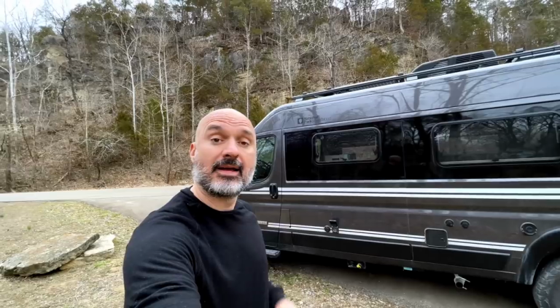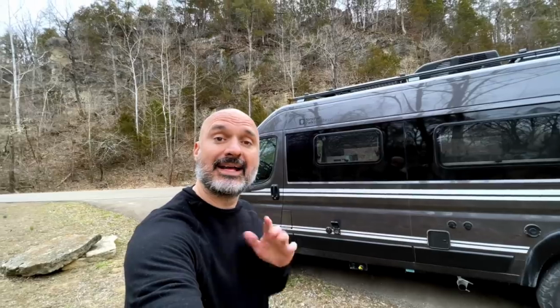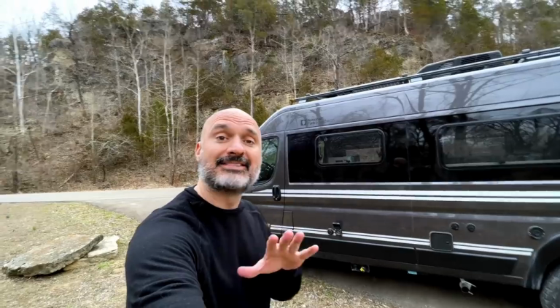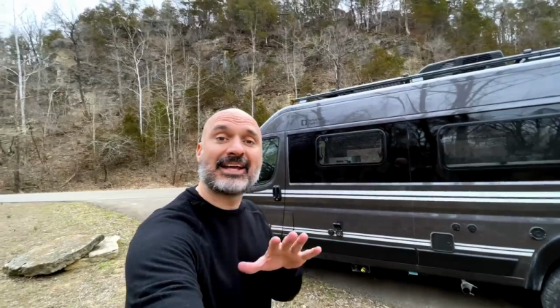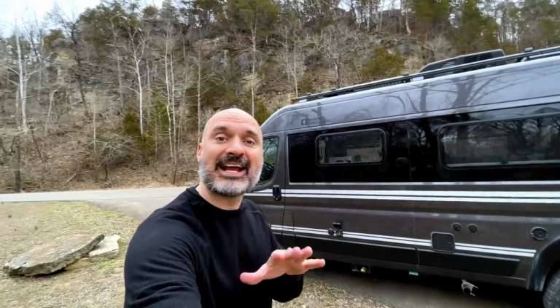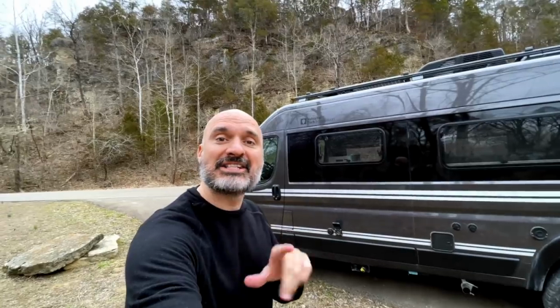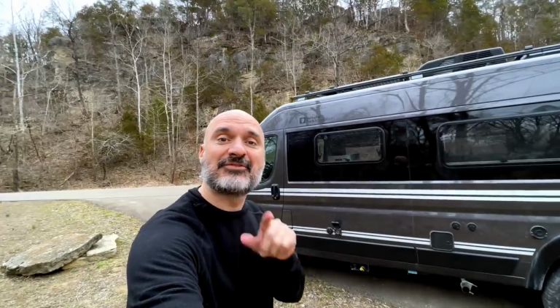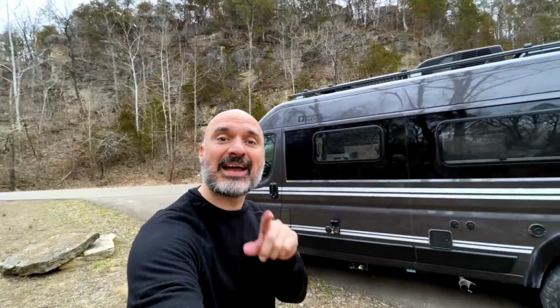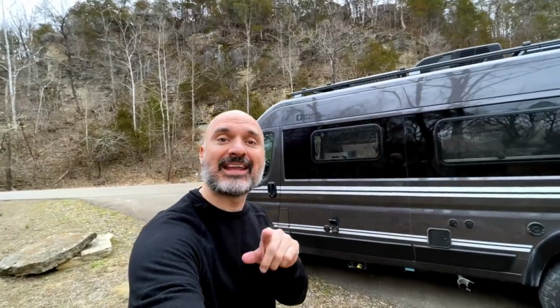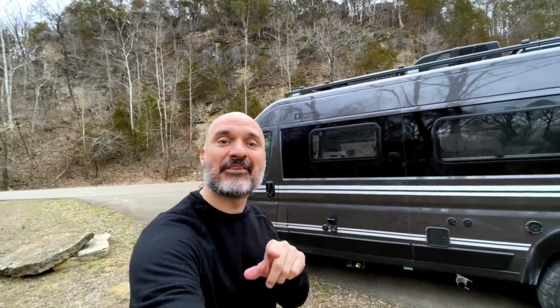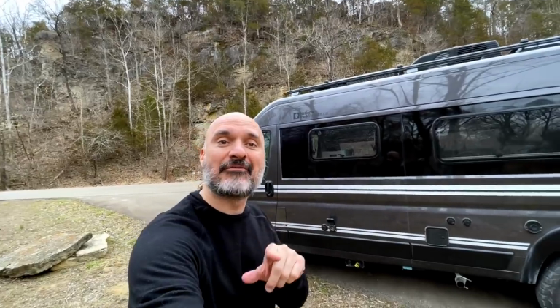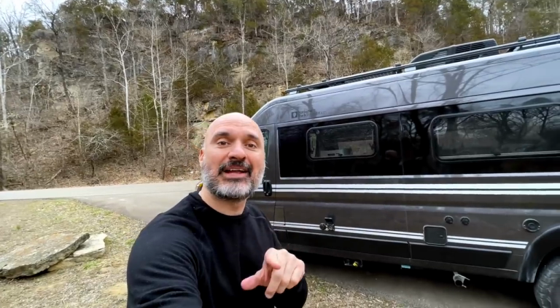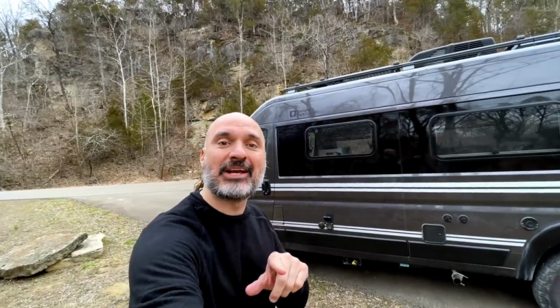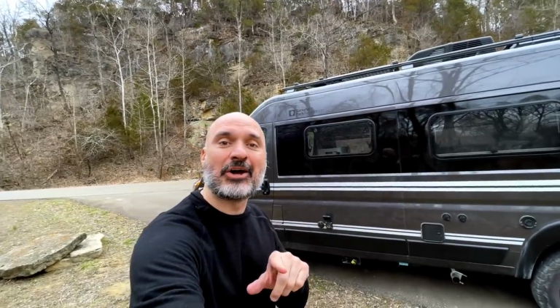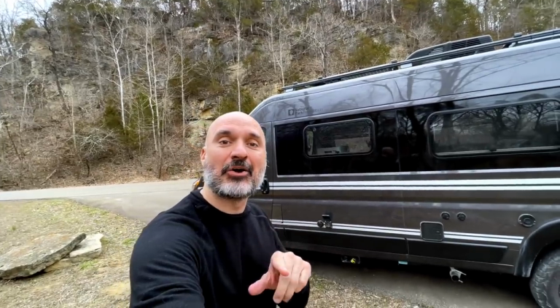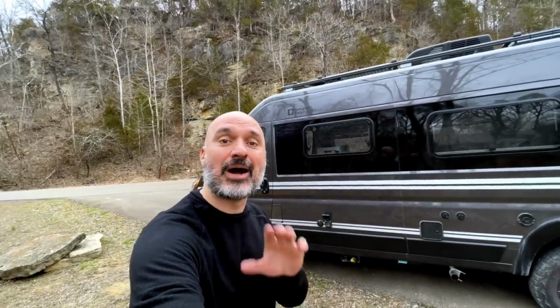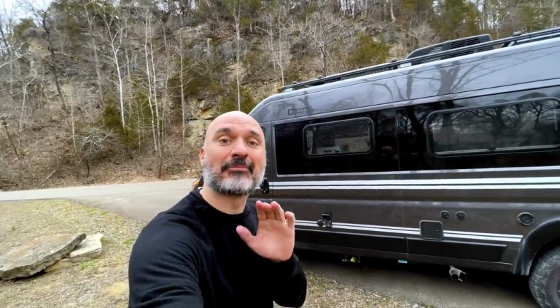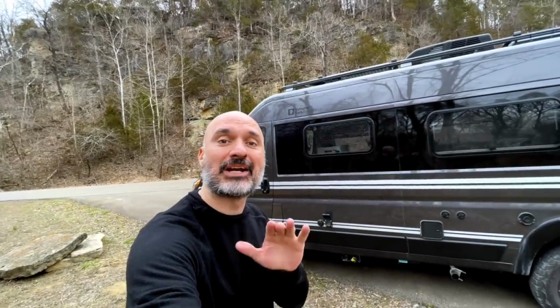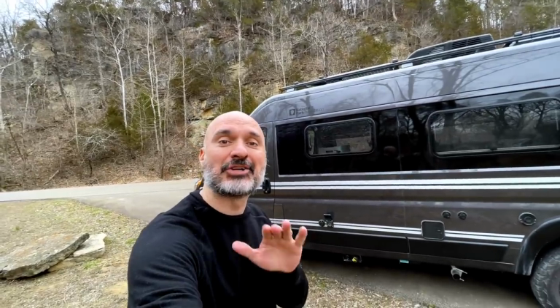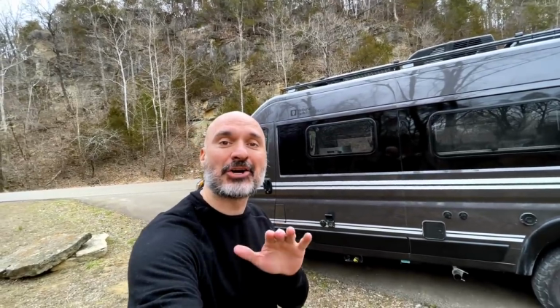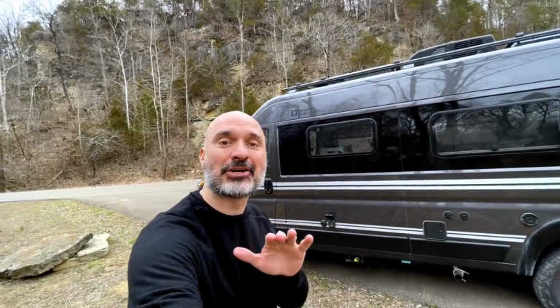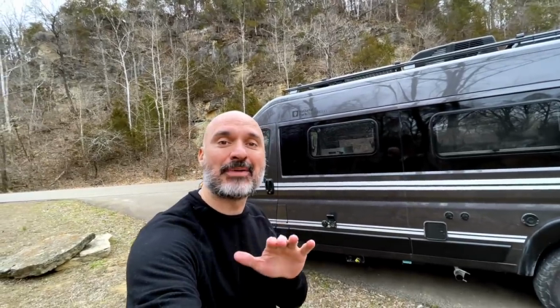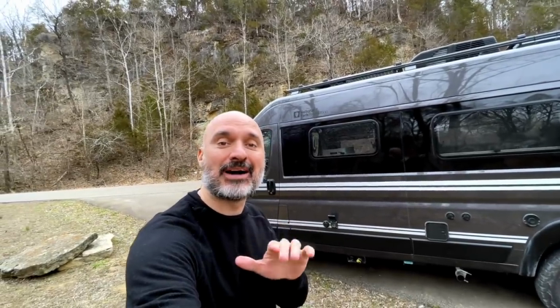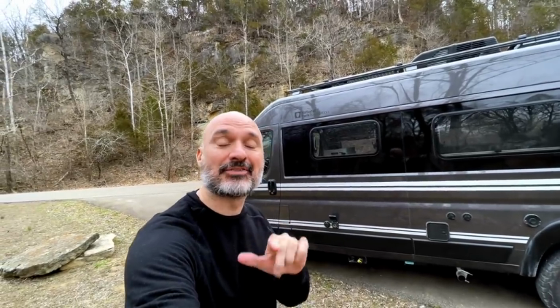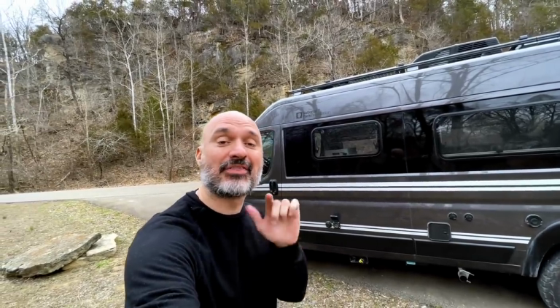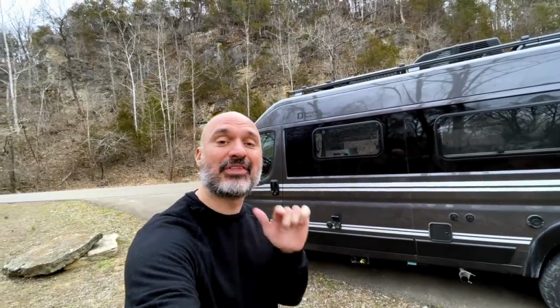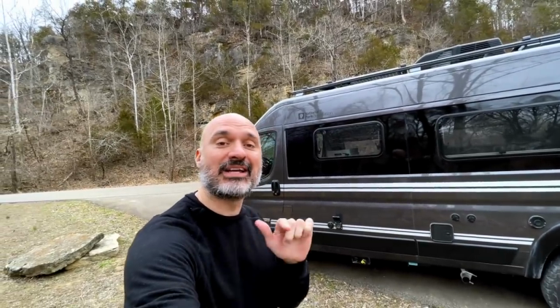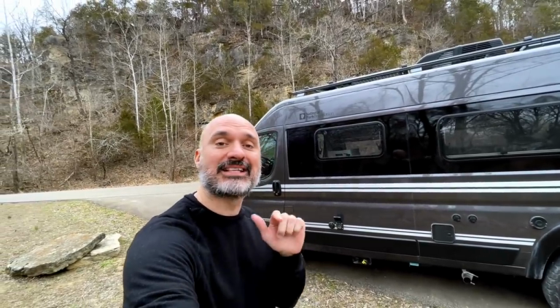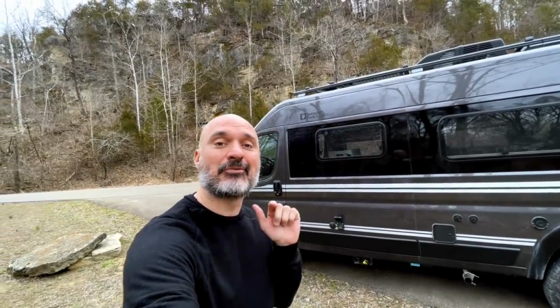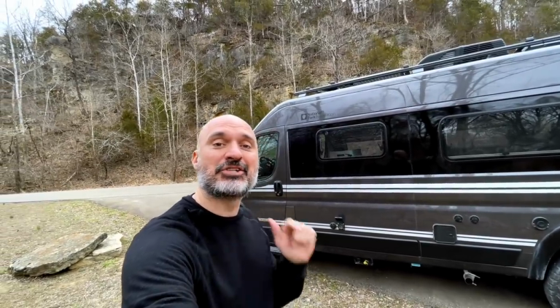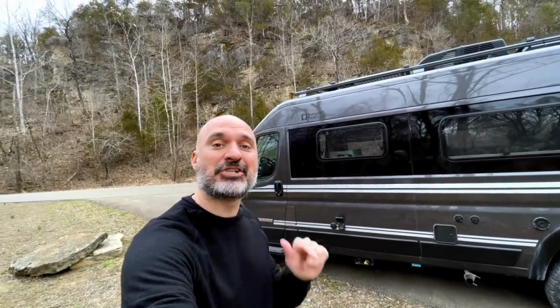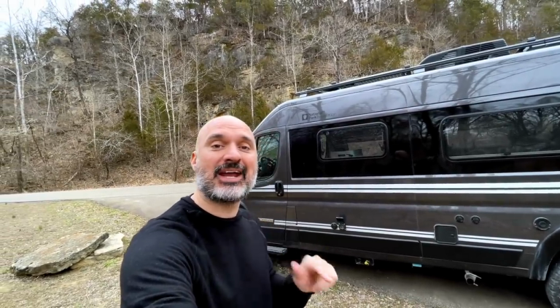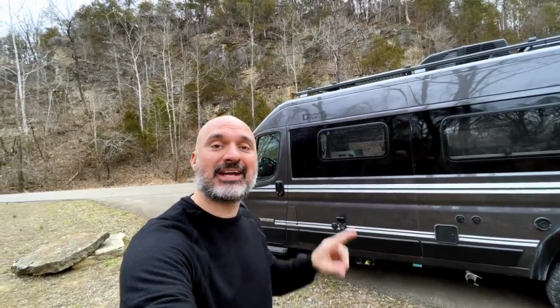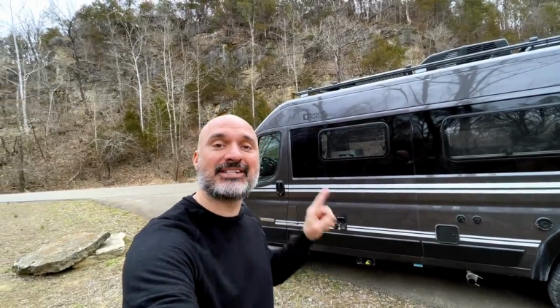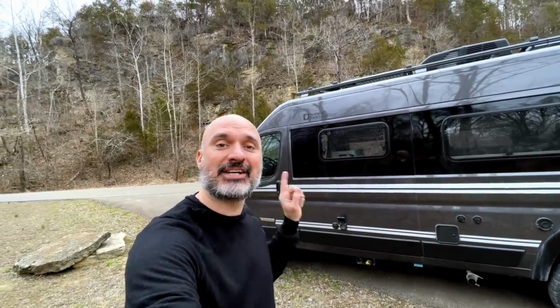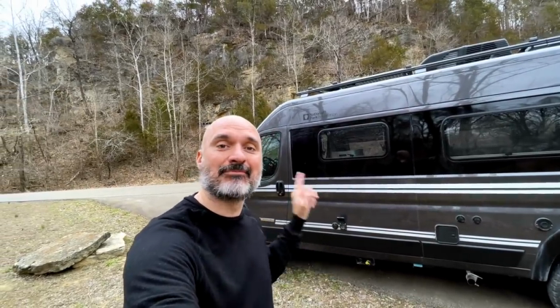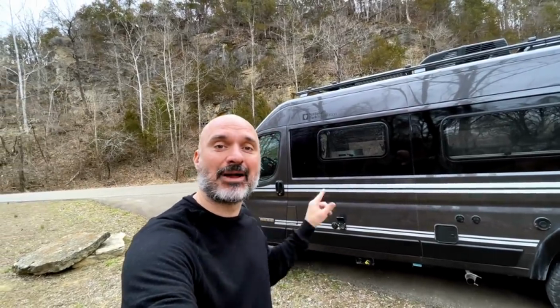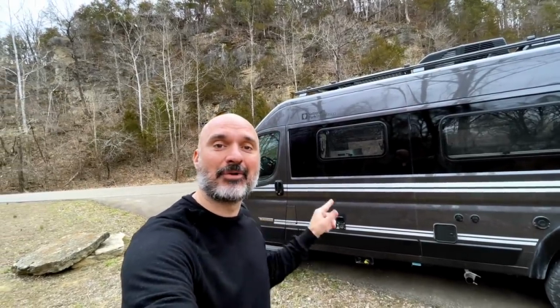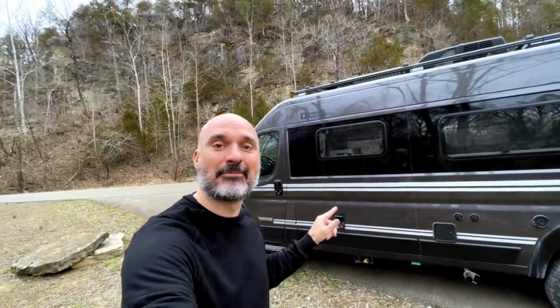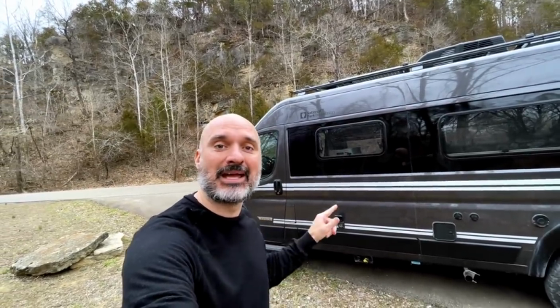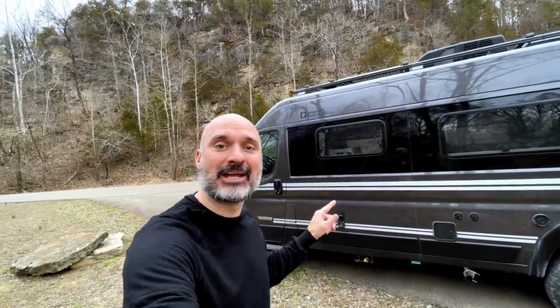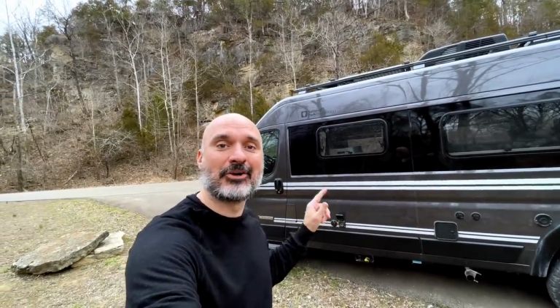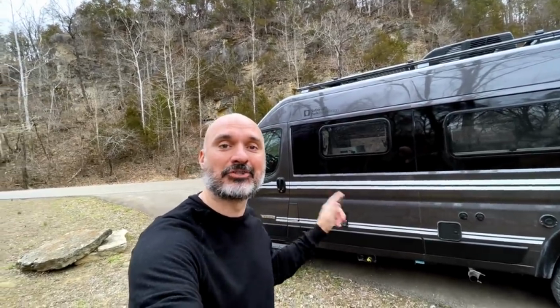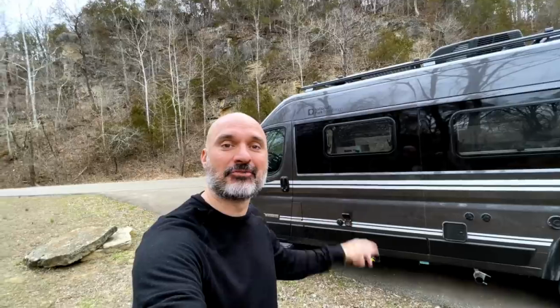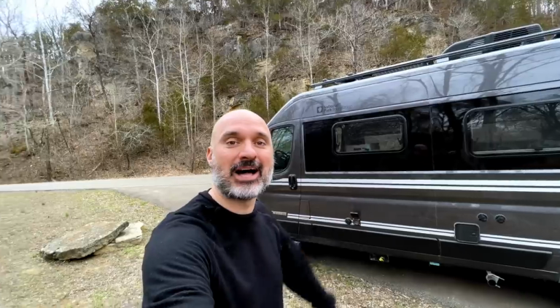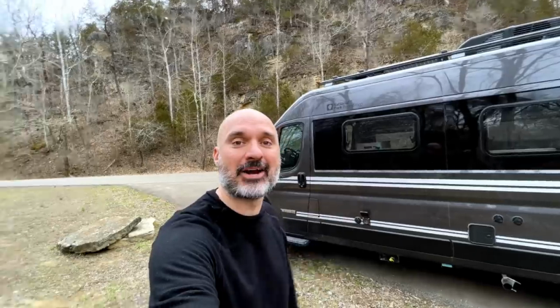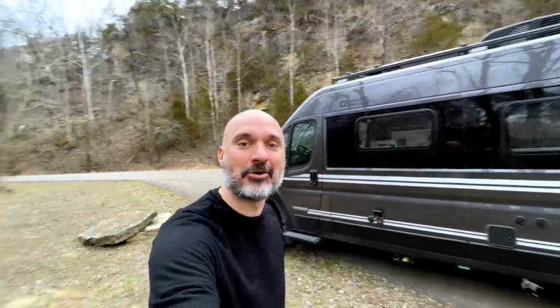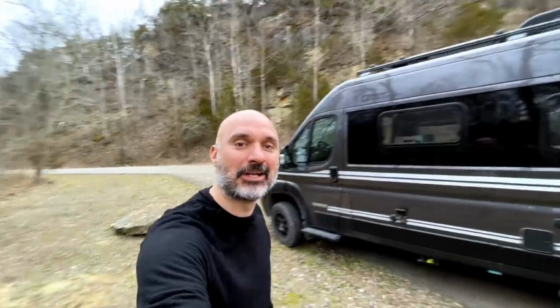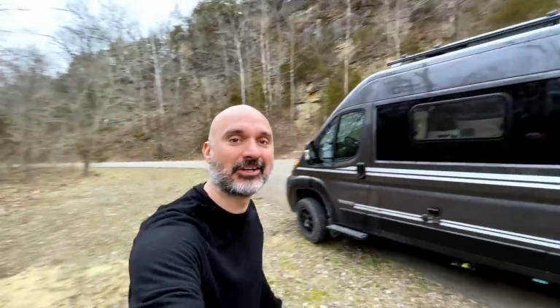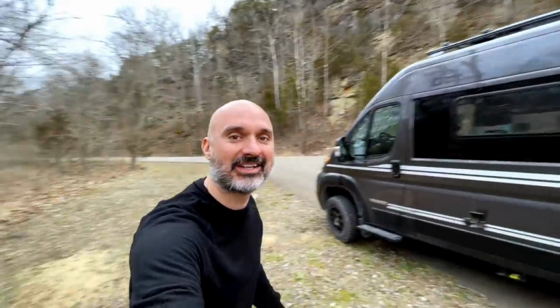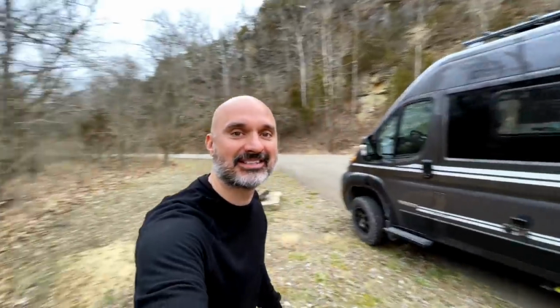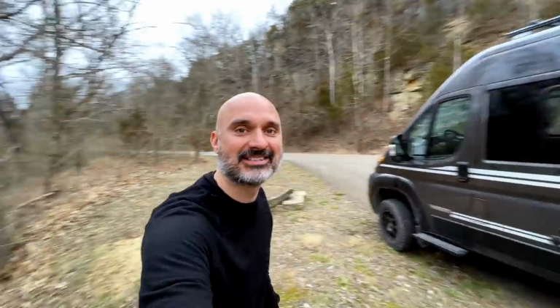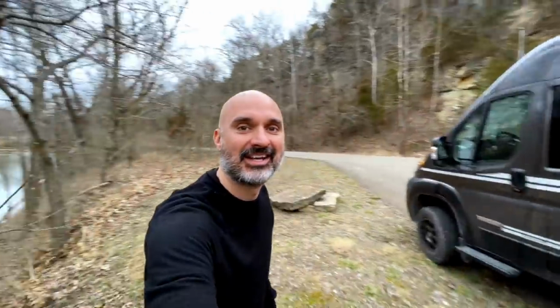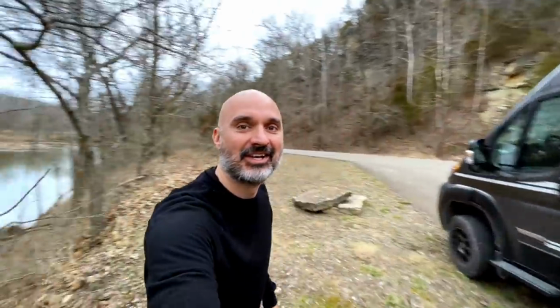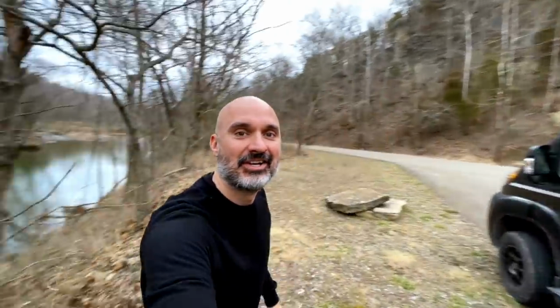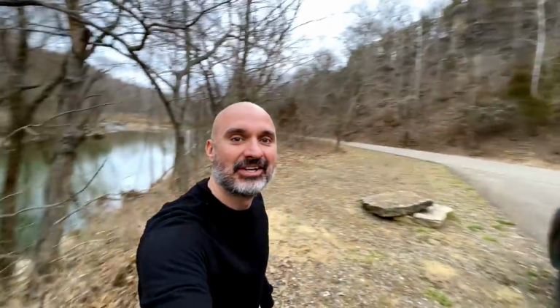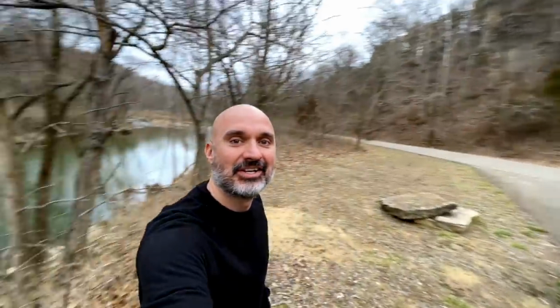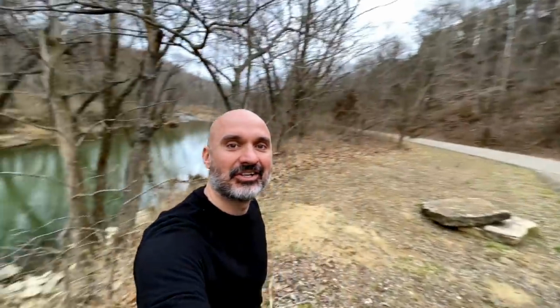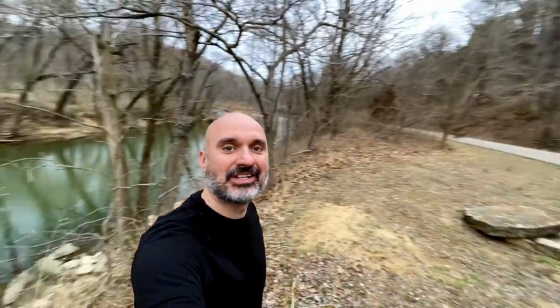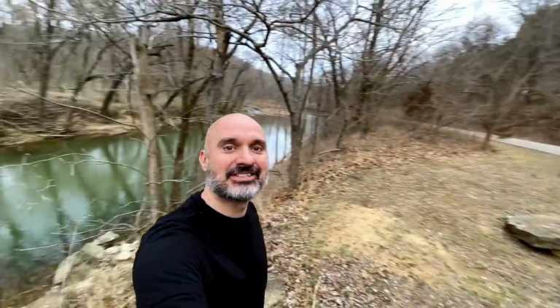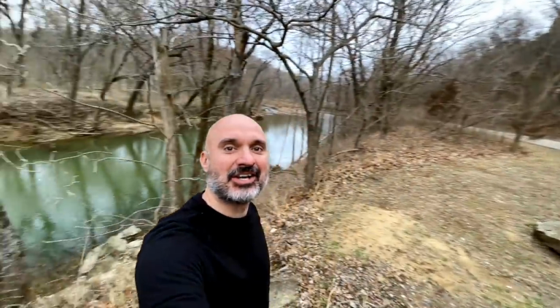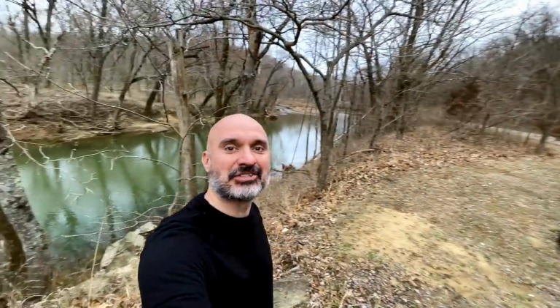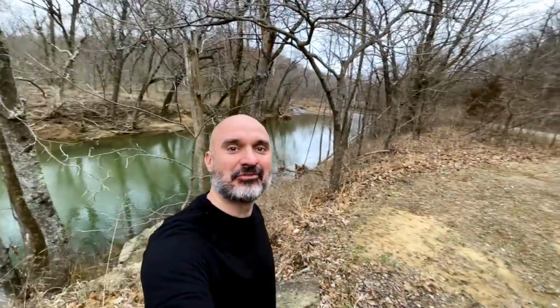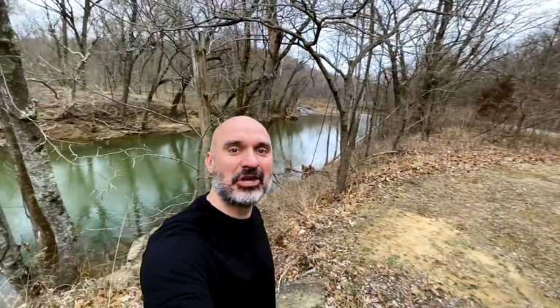In today's van life video, I'm going to talk about the things I would change in my Winnebago Travato, but look at this awesome view.